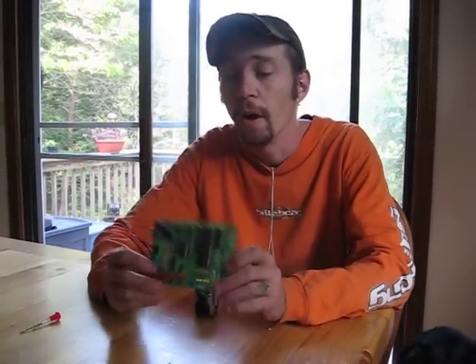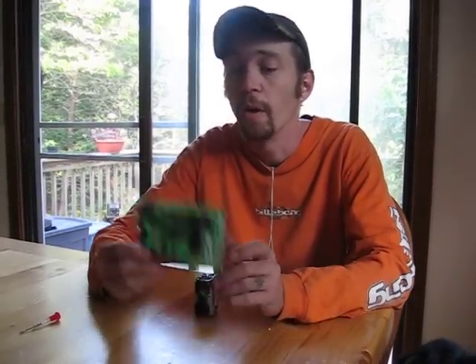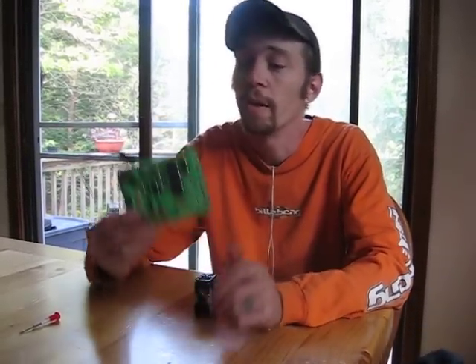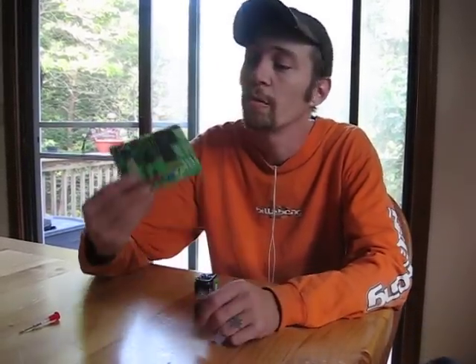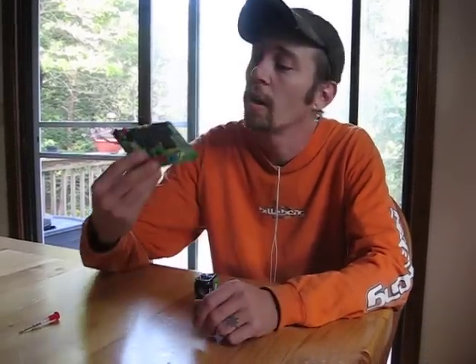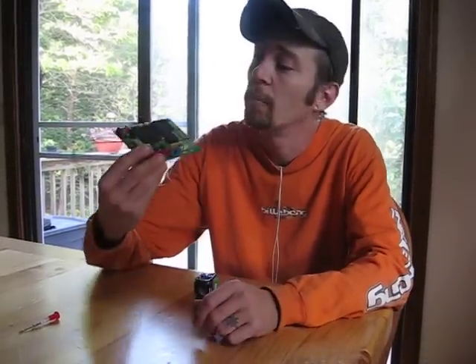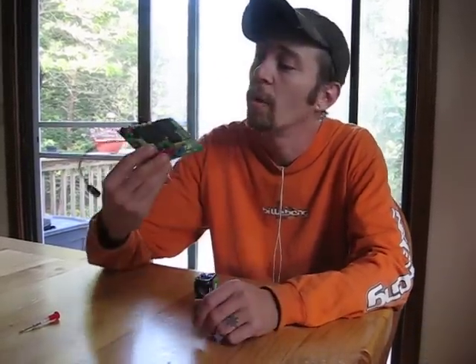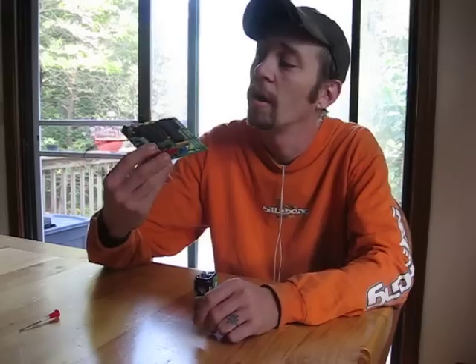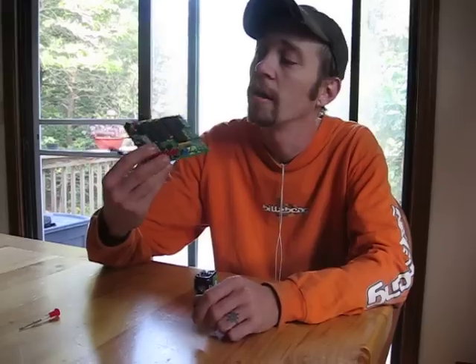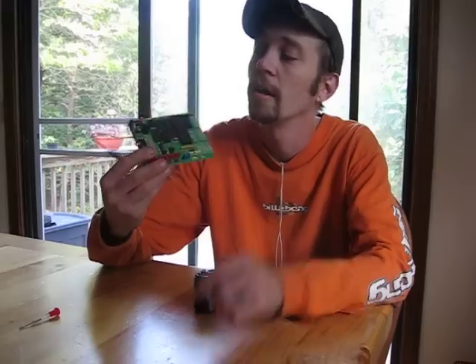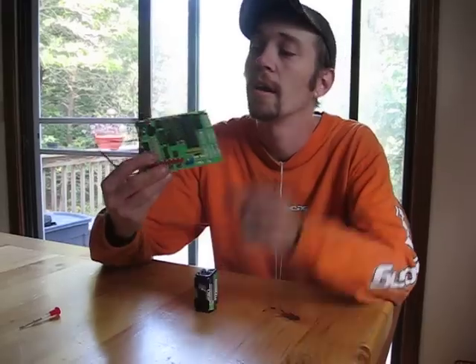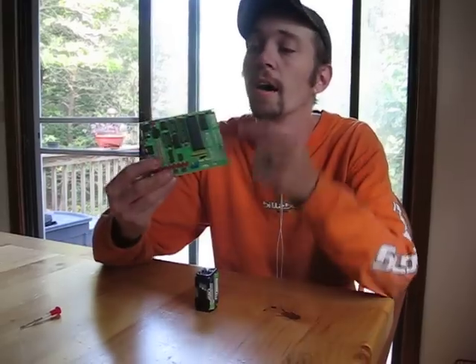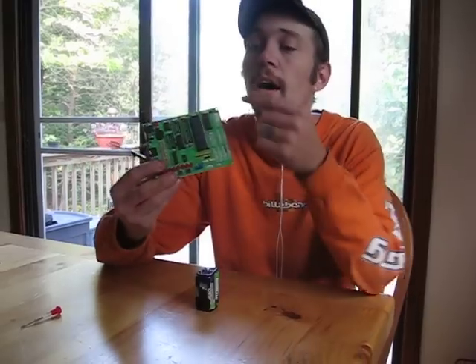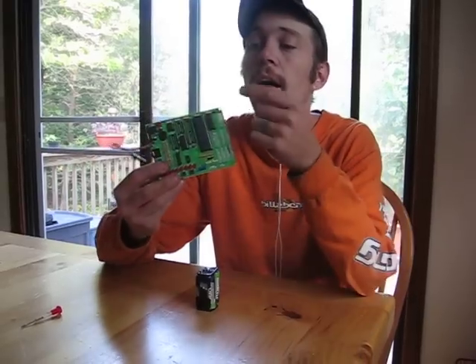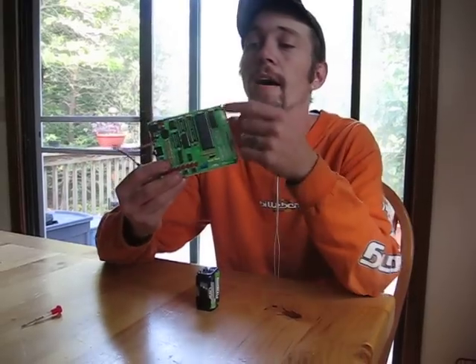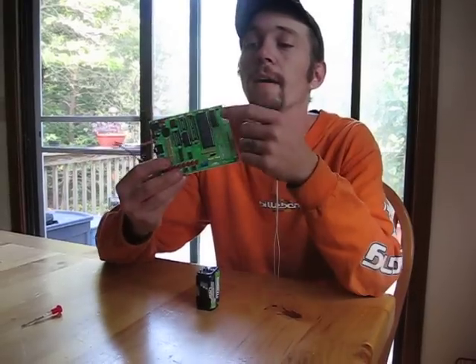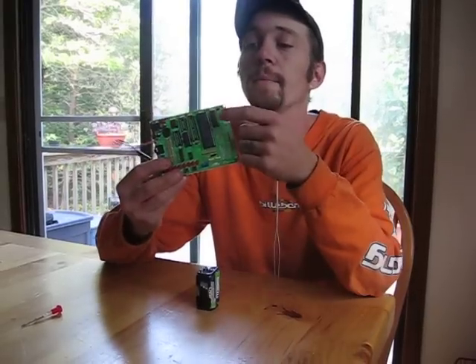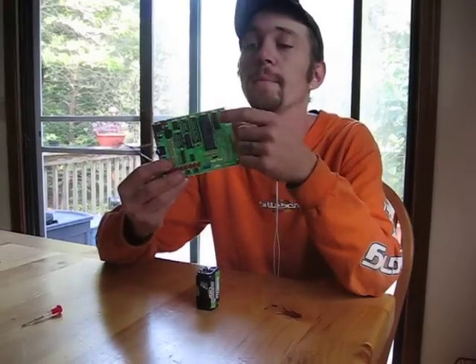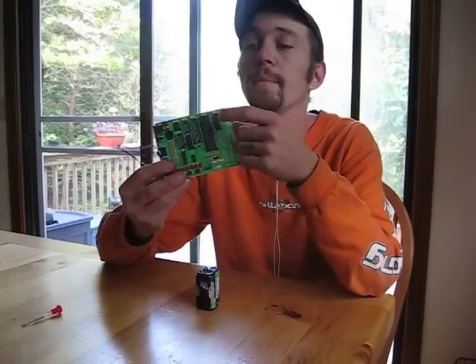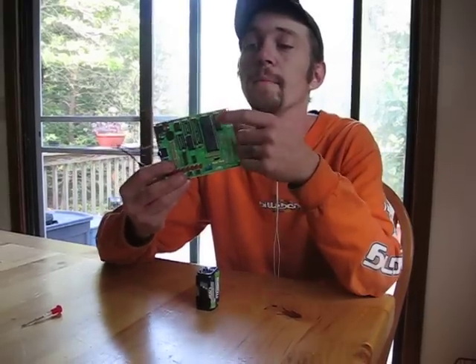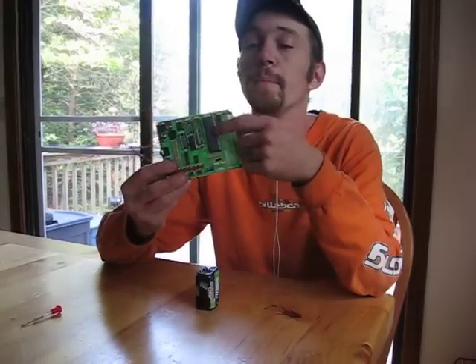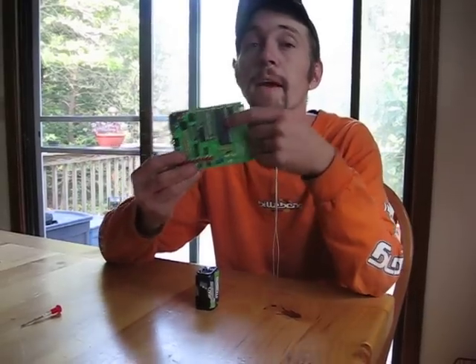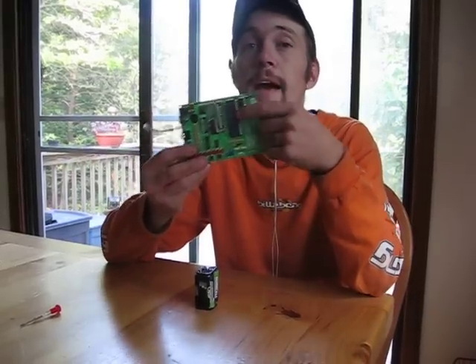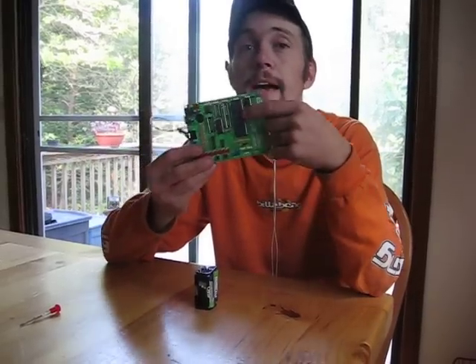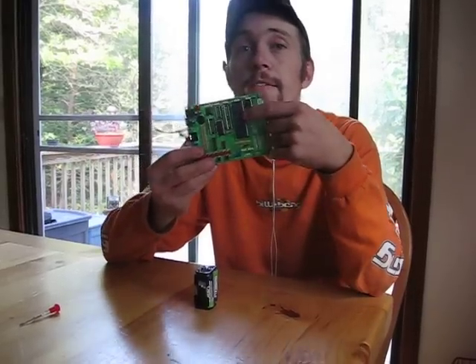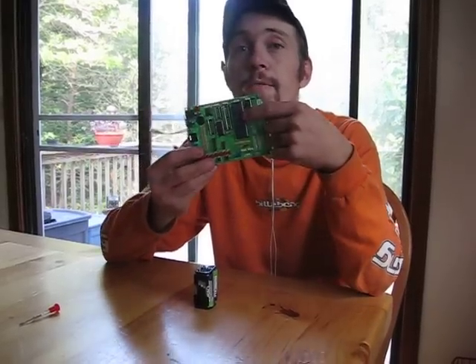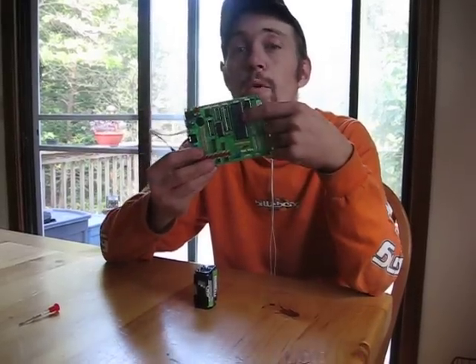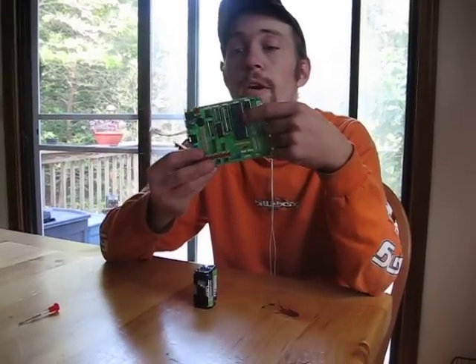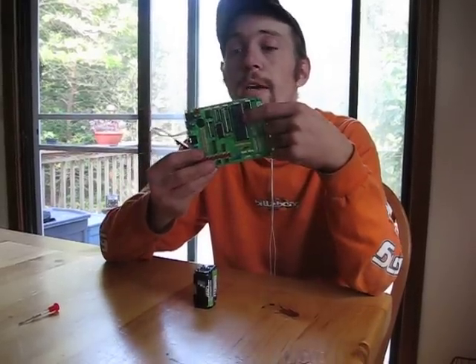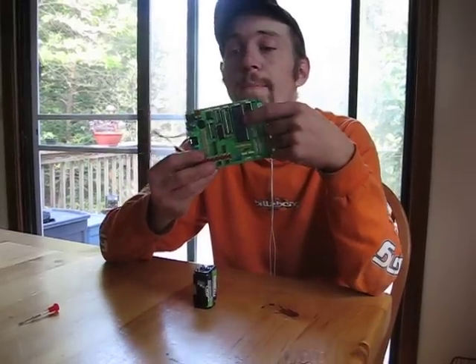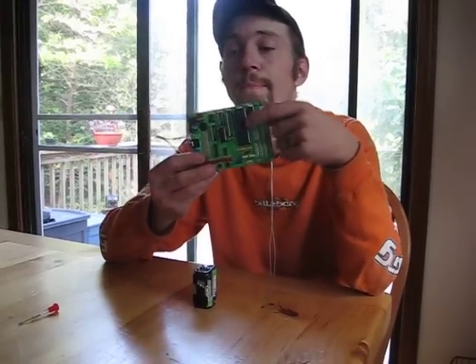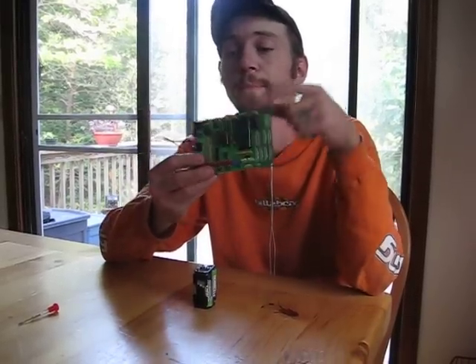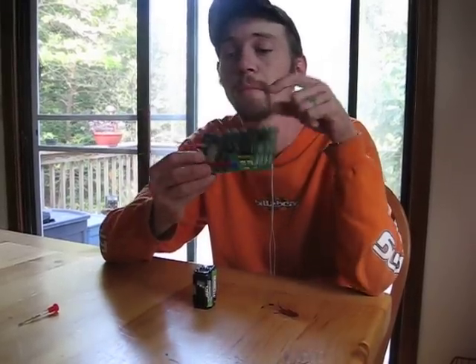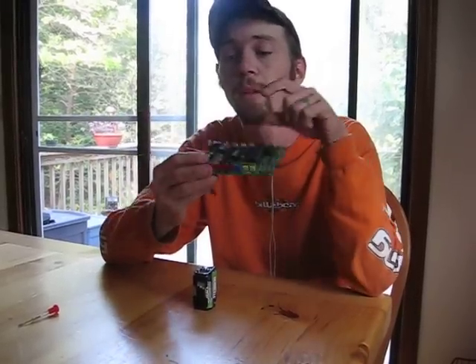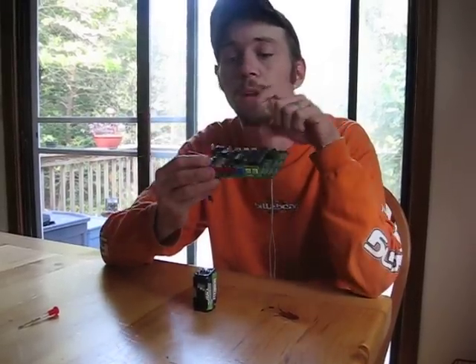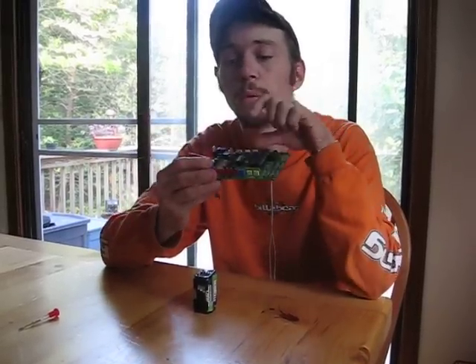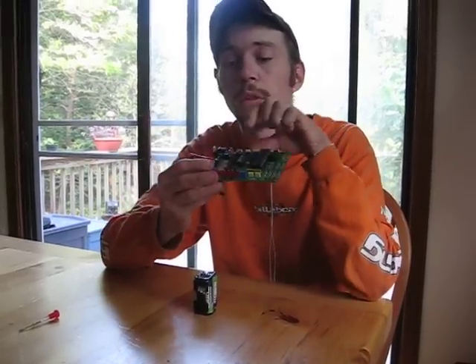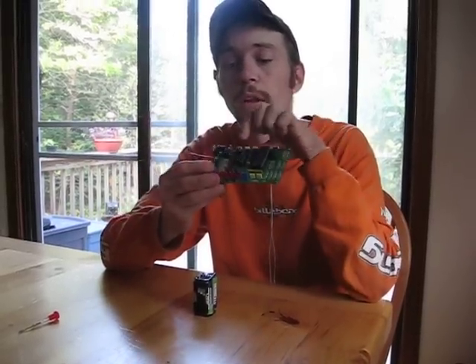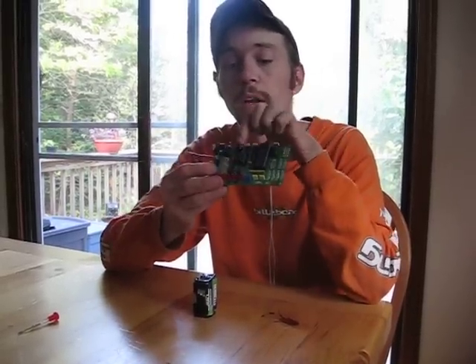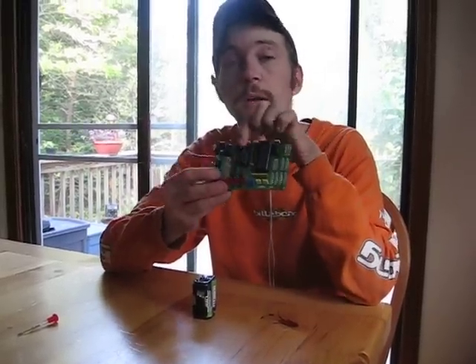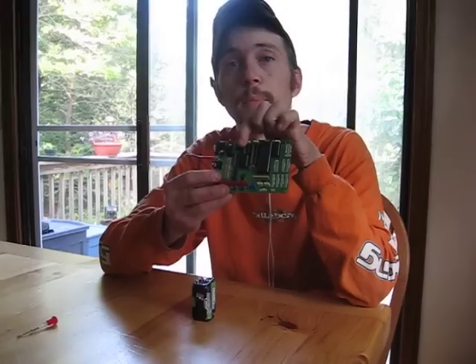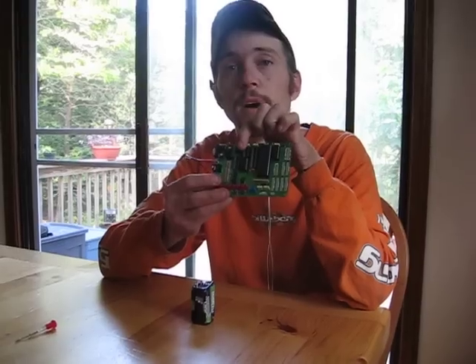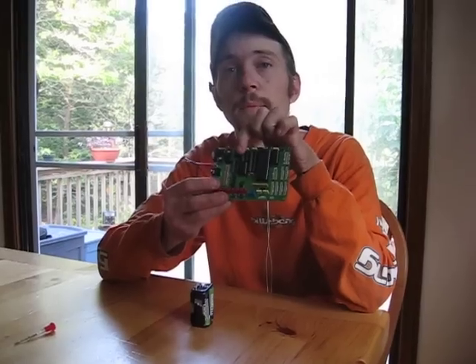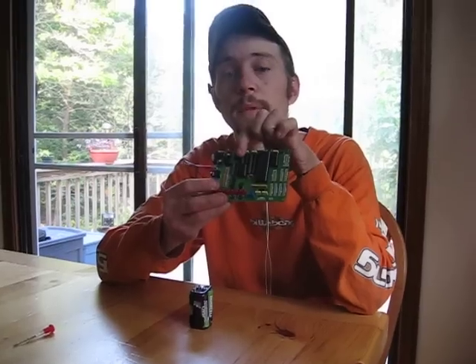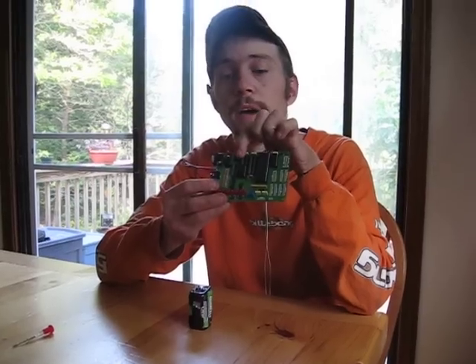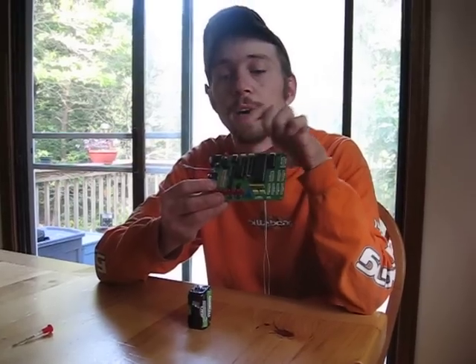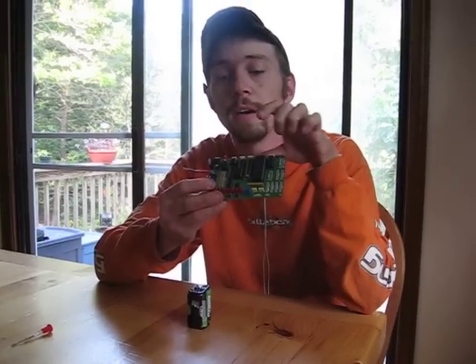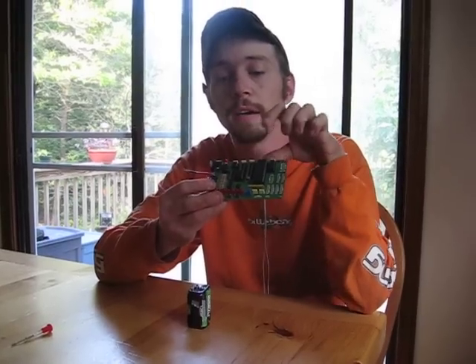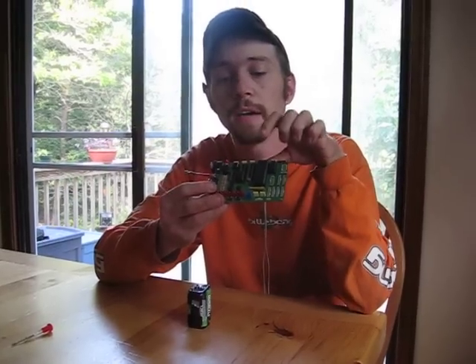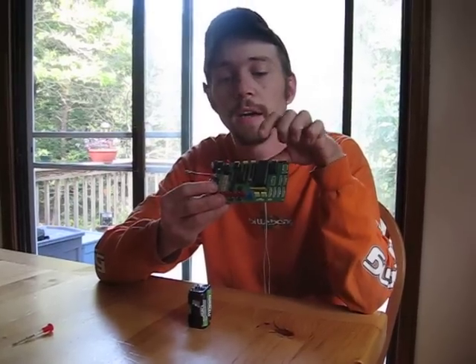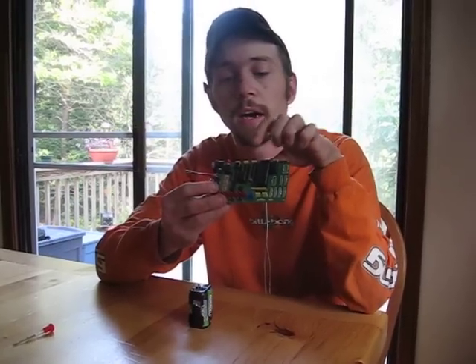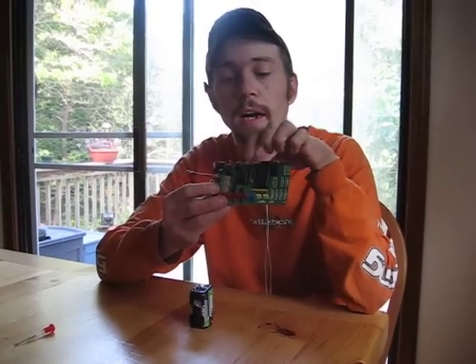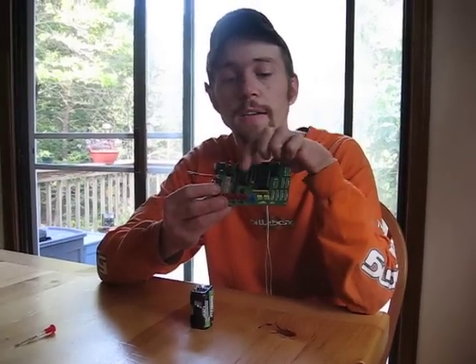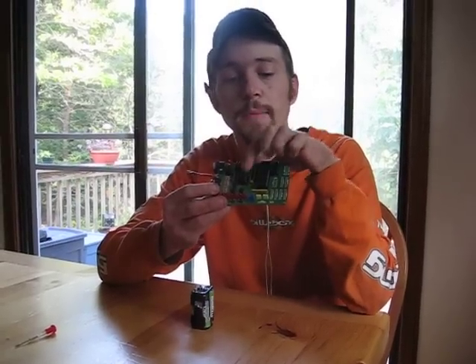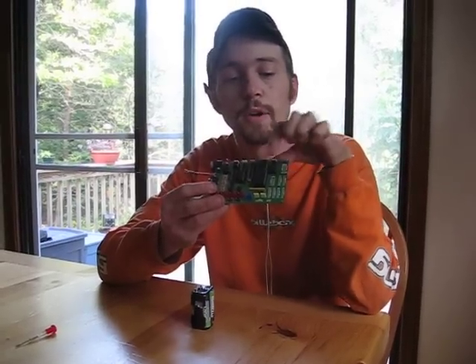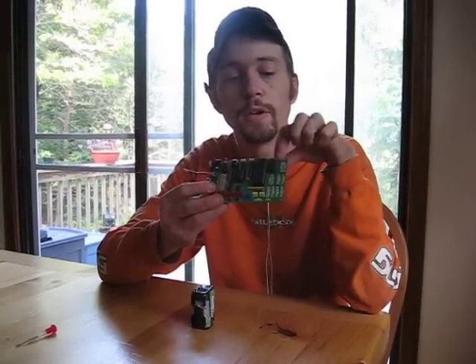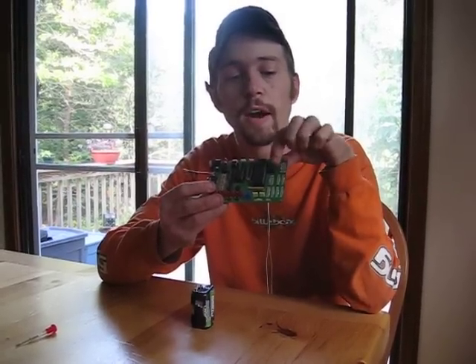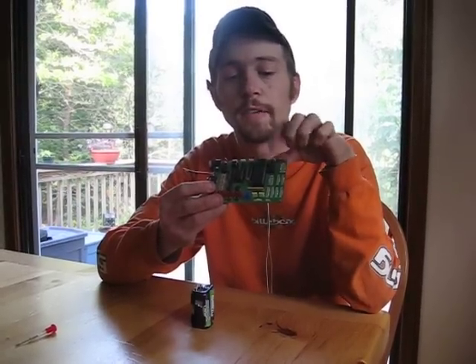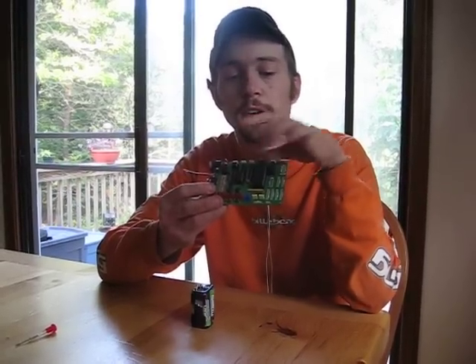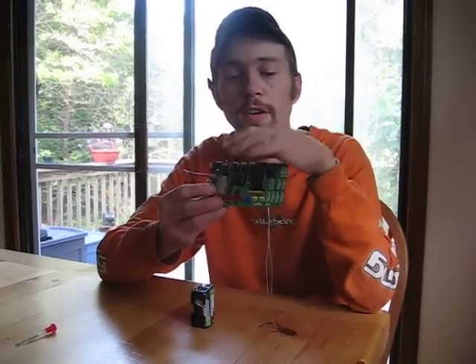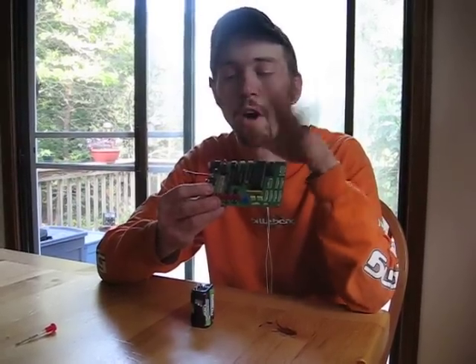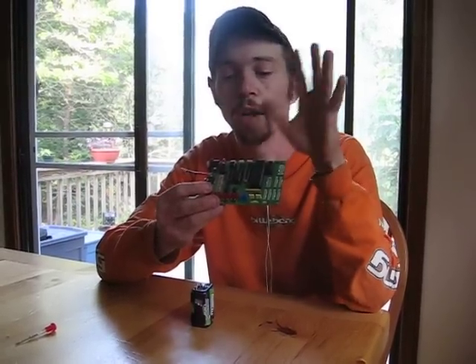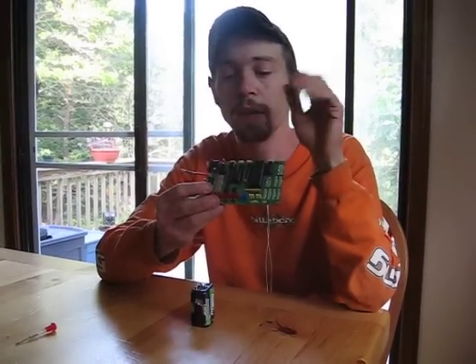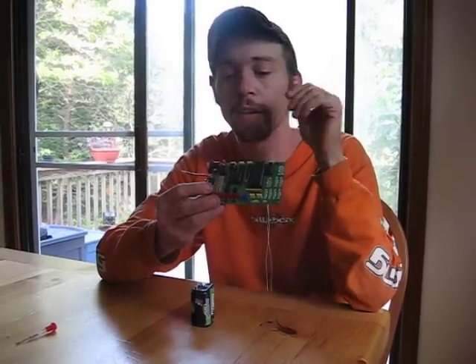So here's what I'm running: a PIC40 with a little EEPROM, a motor driver and a Darlington array.